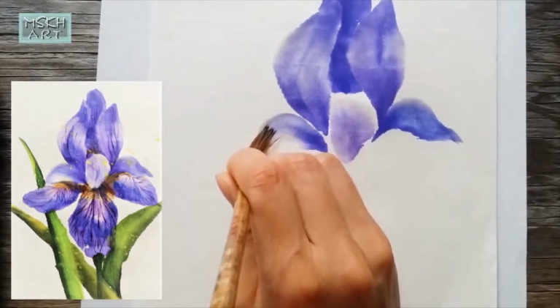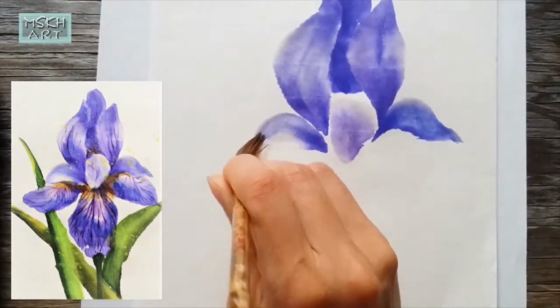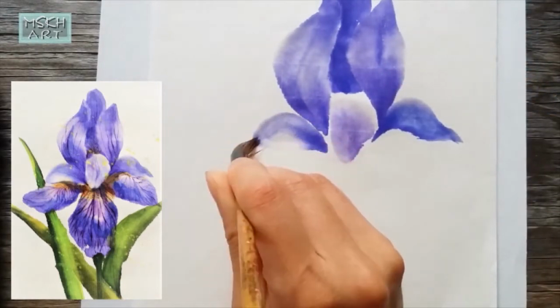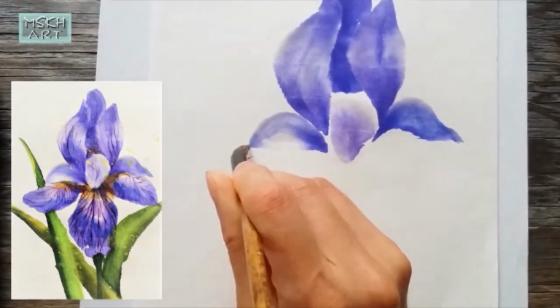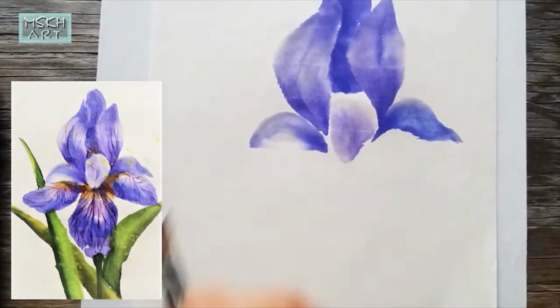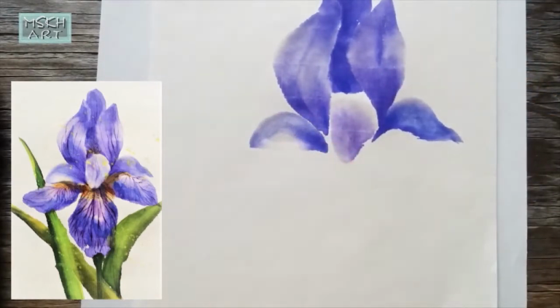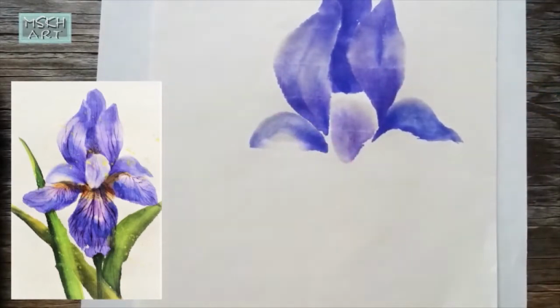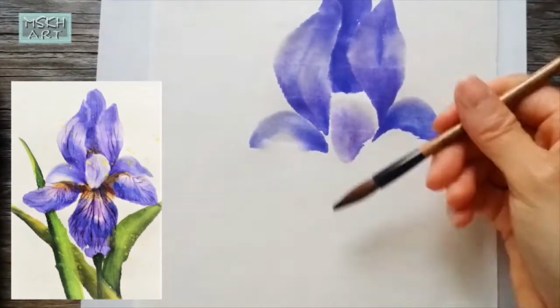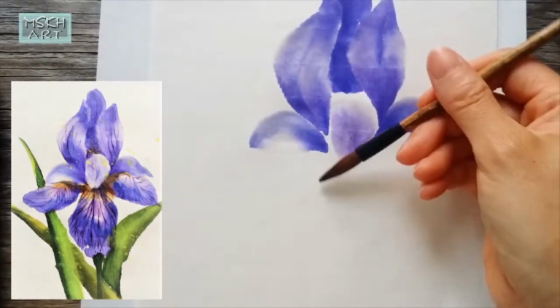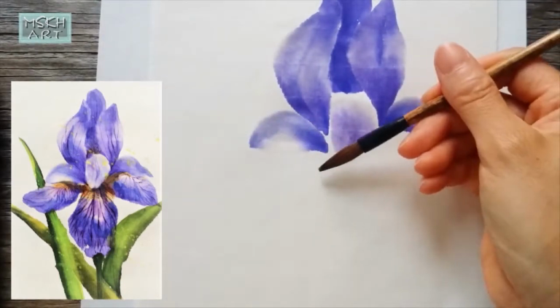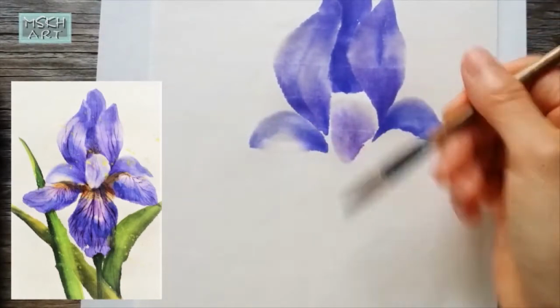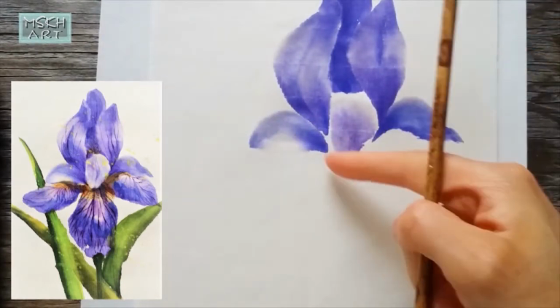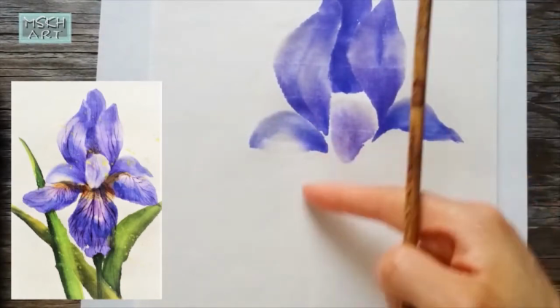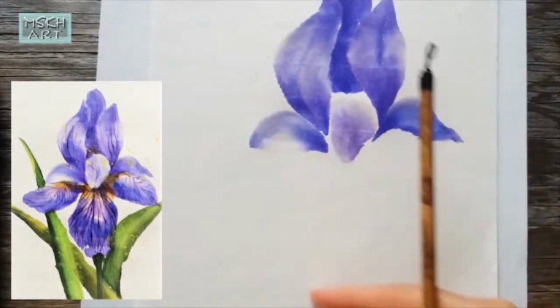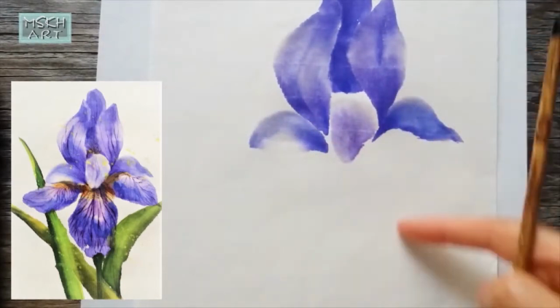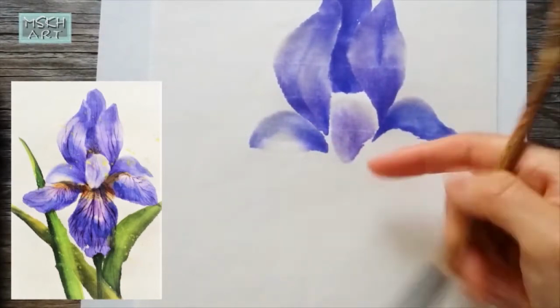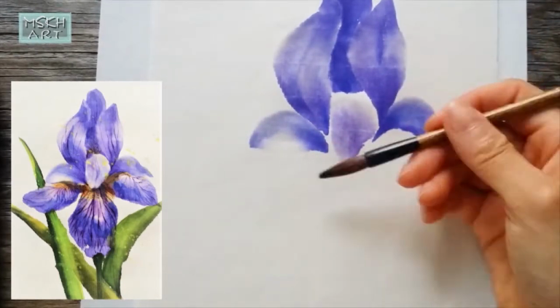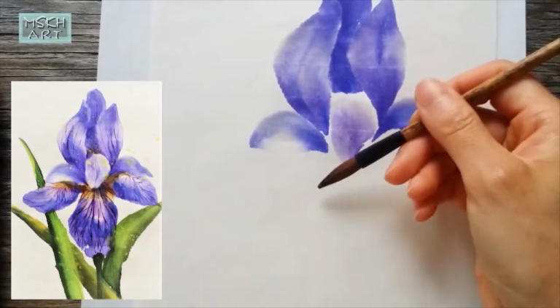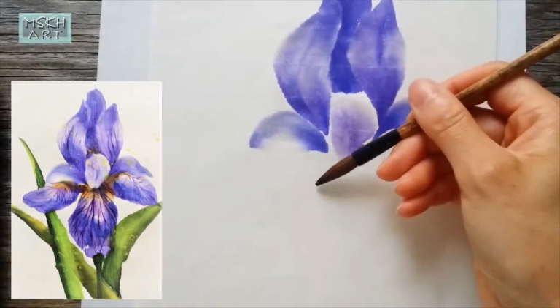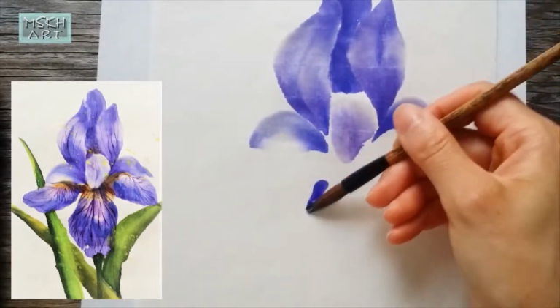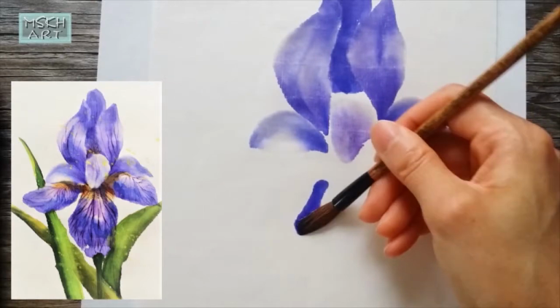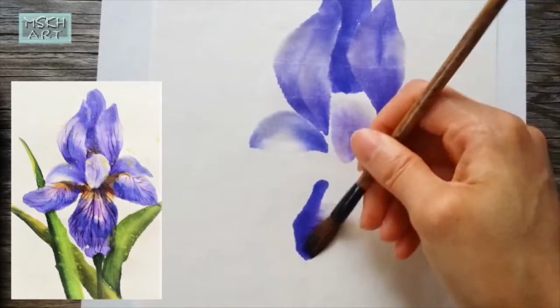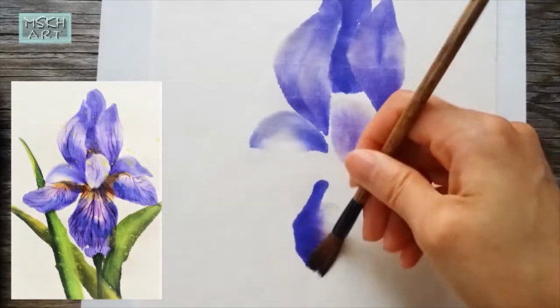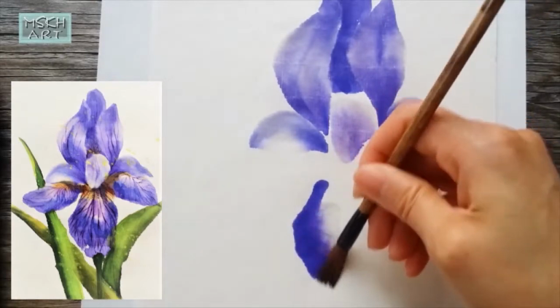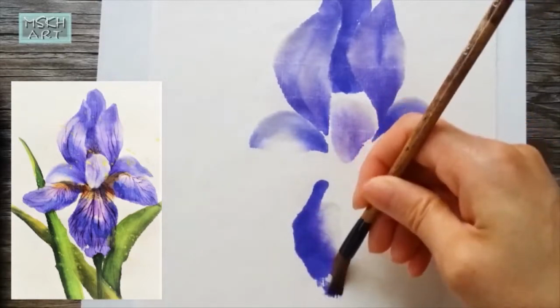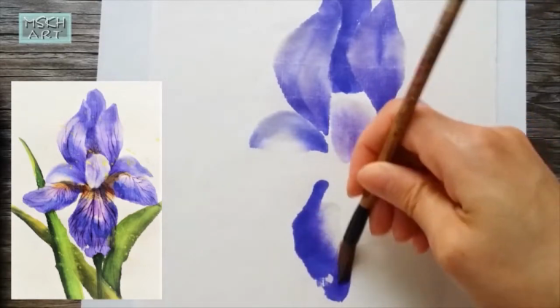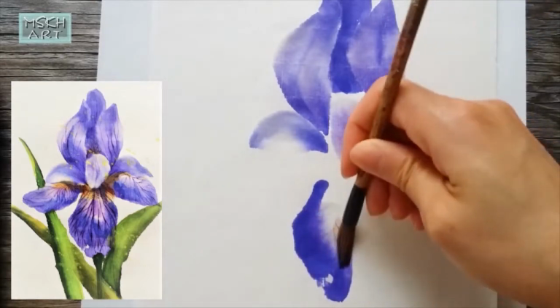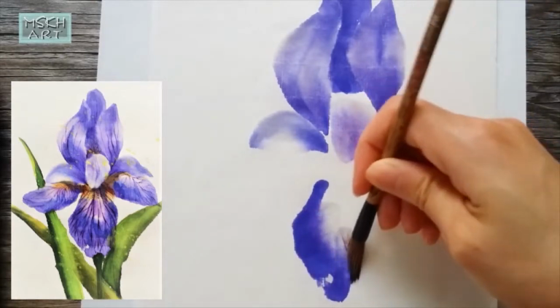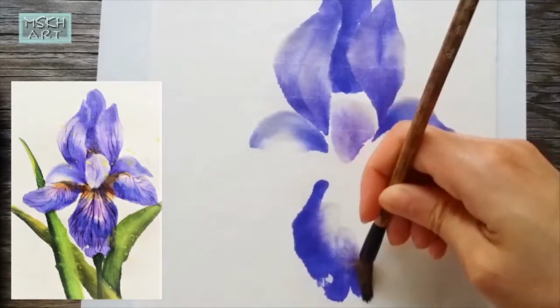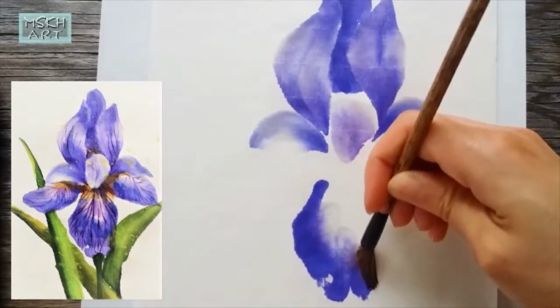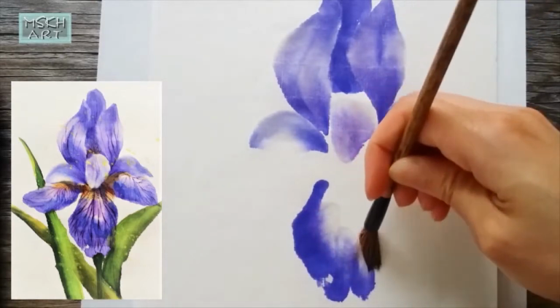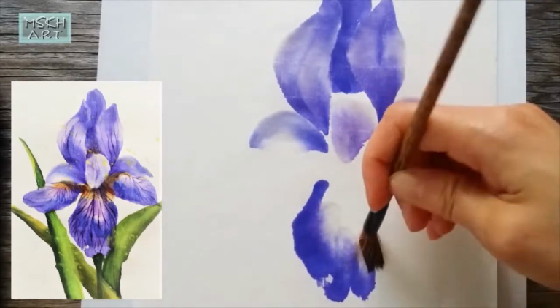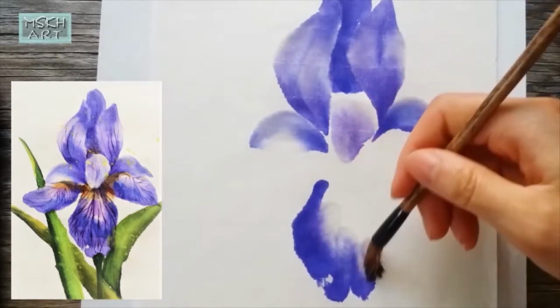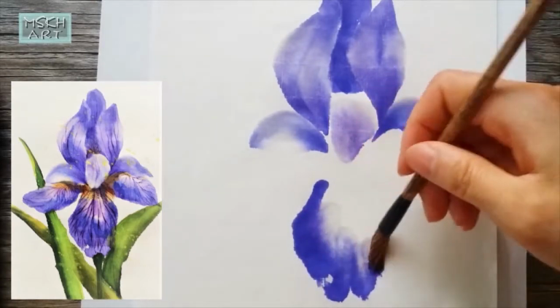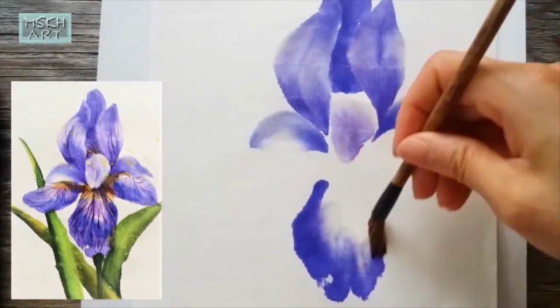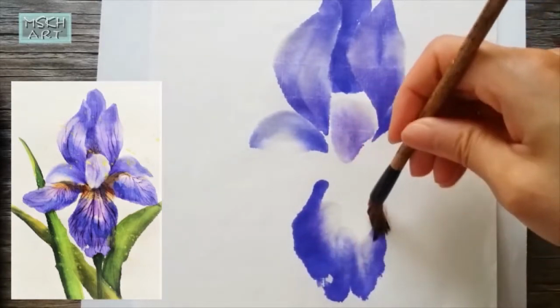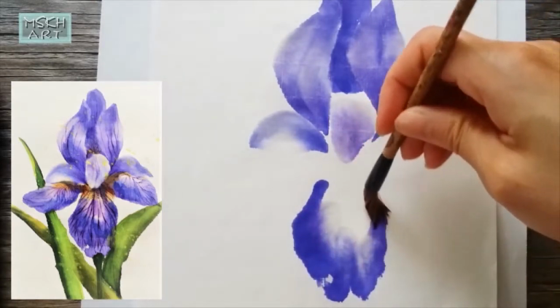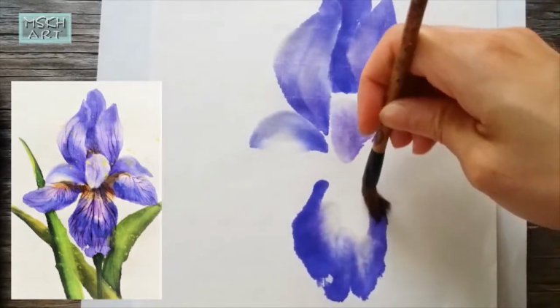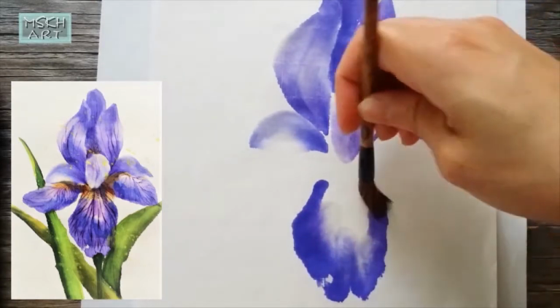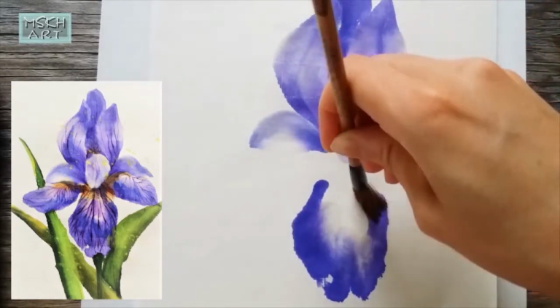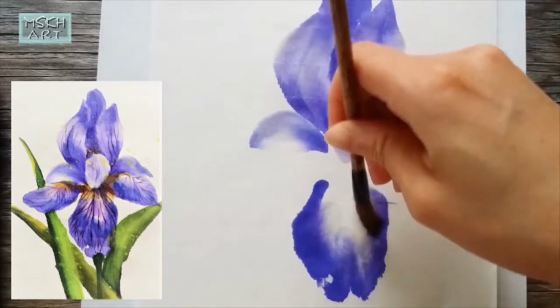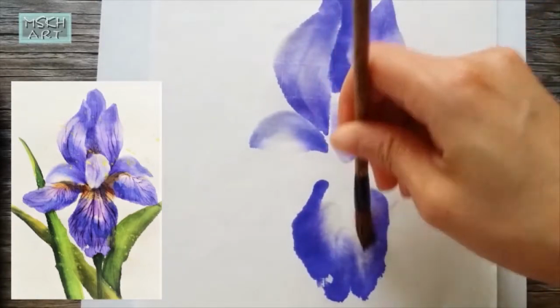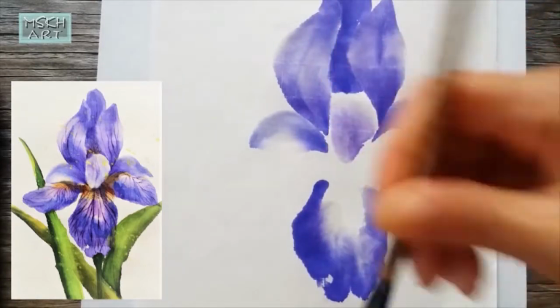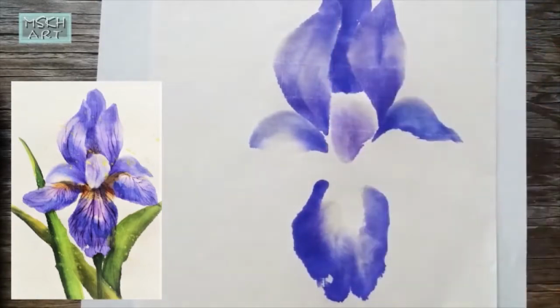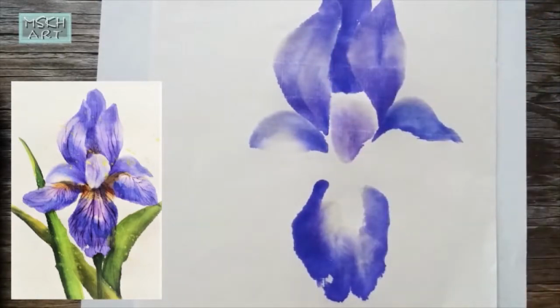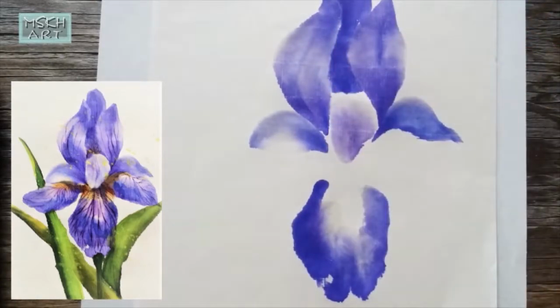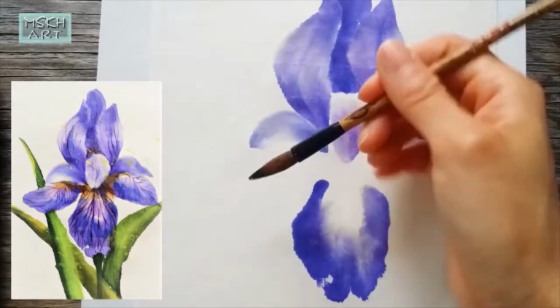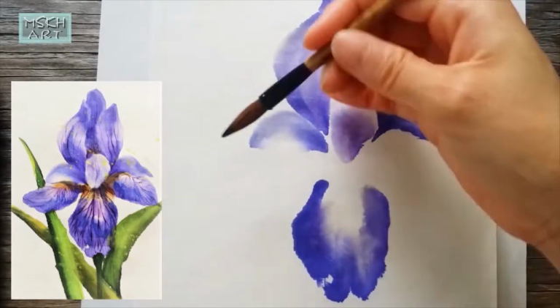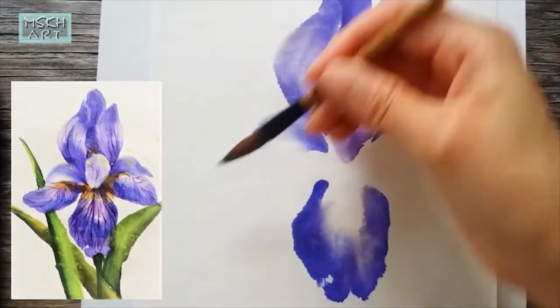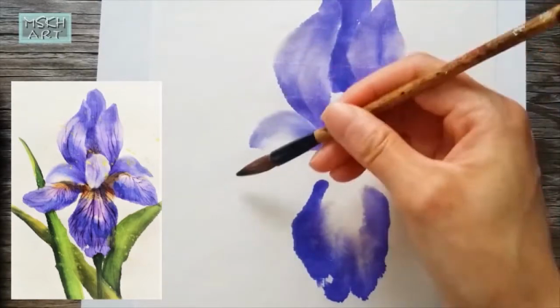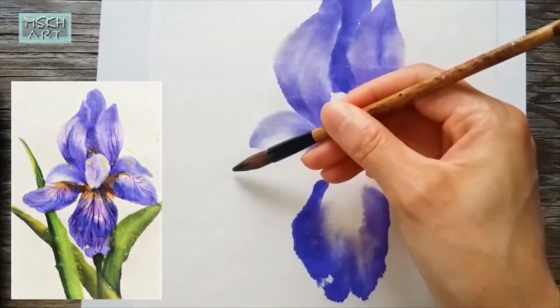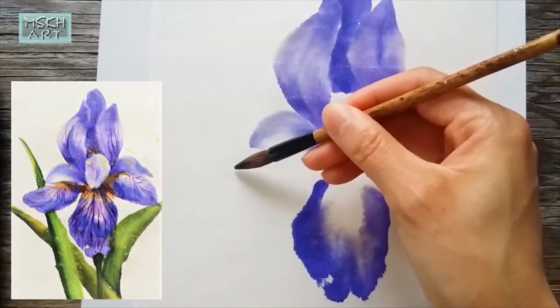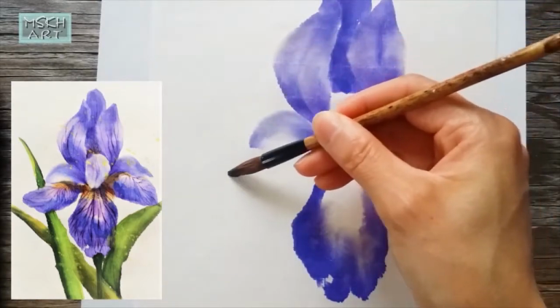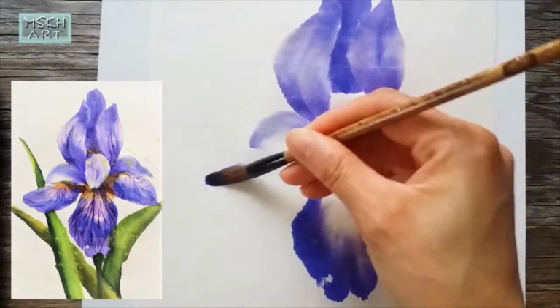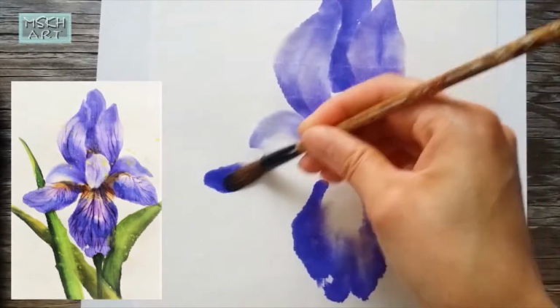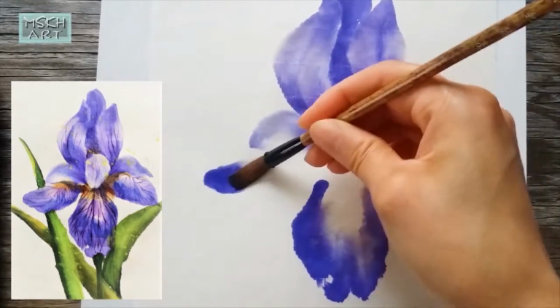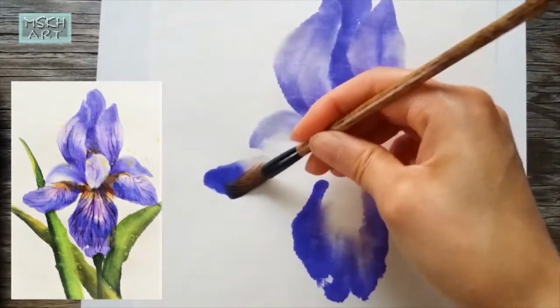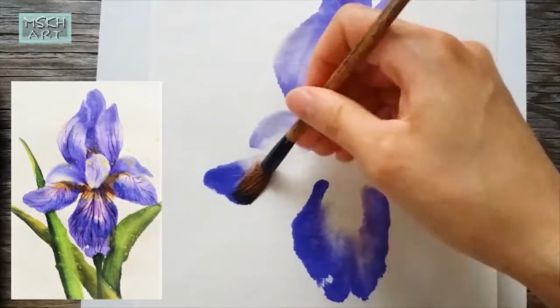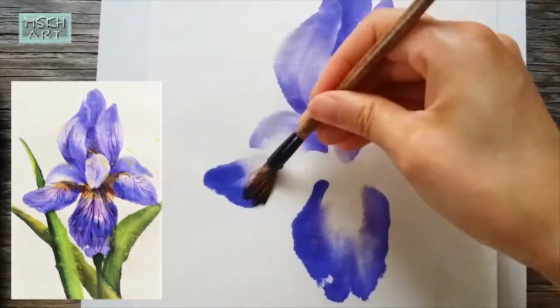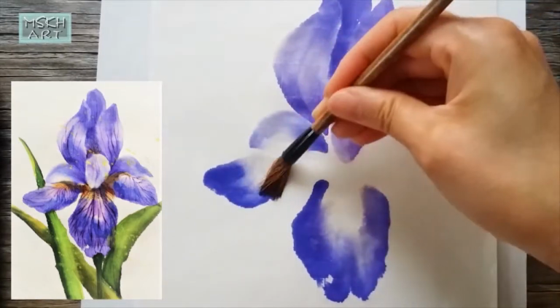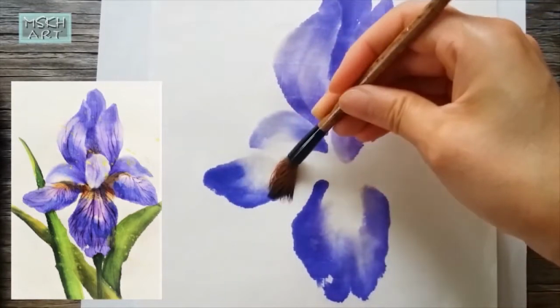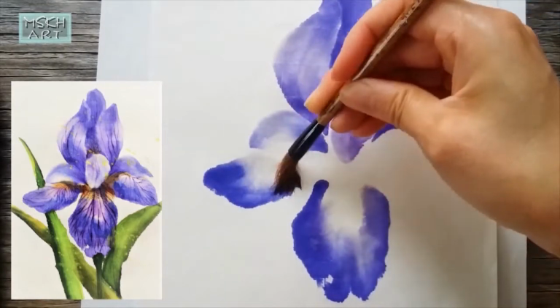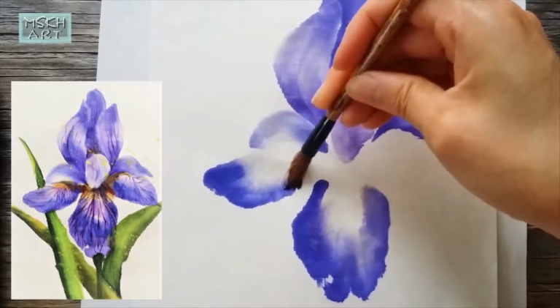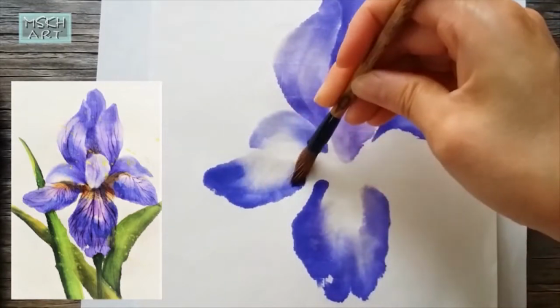You don't need much space or supplies to work. It's a simple and satisfying way to enjoy your time.